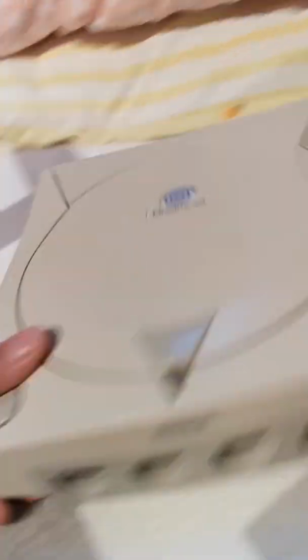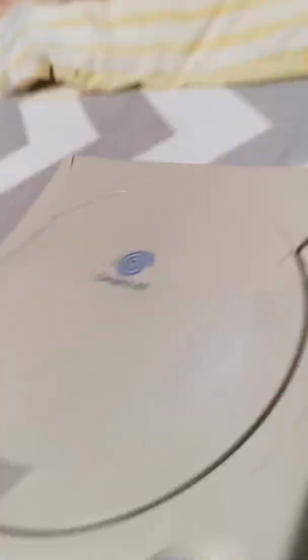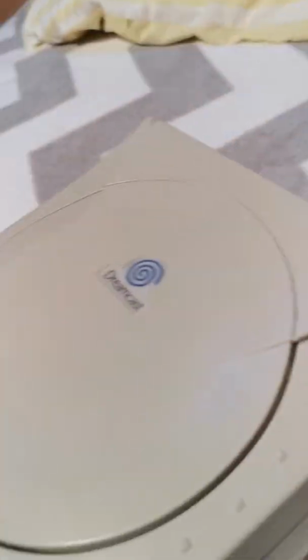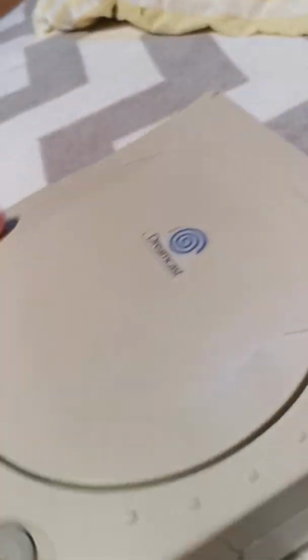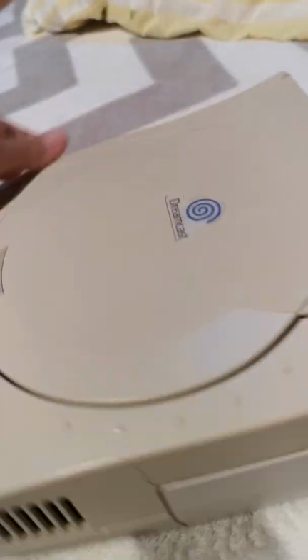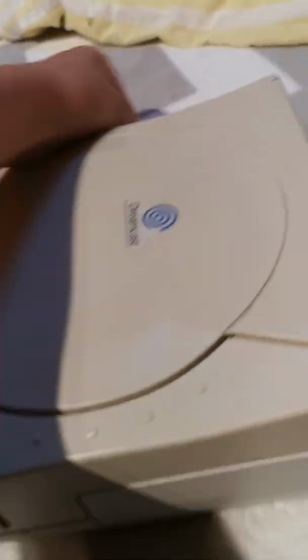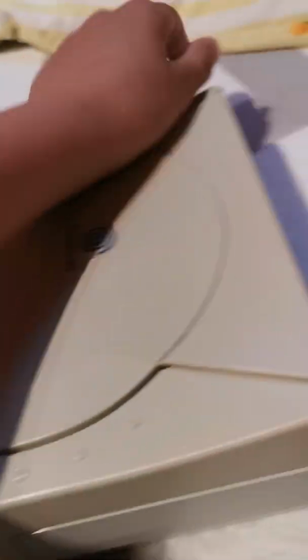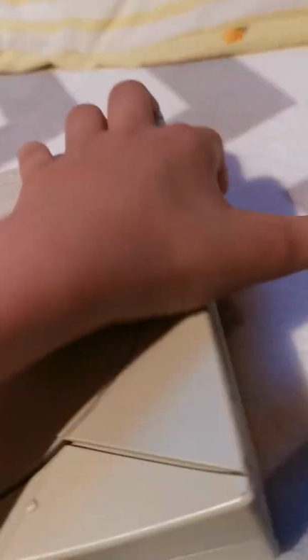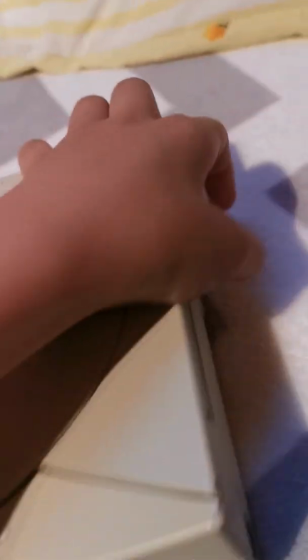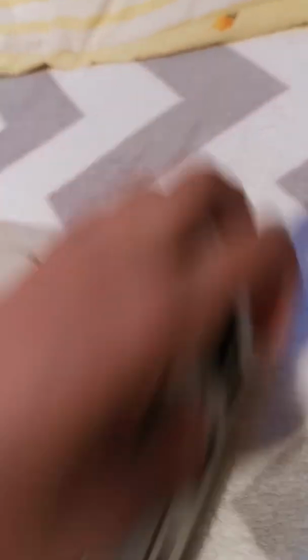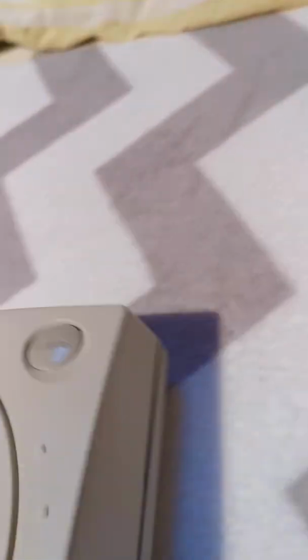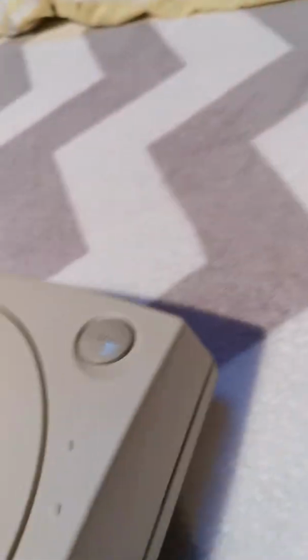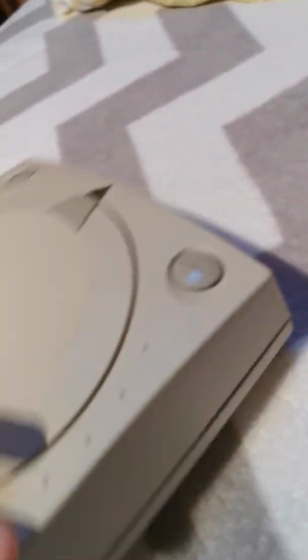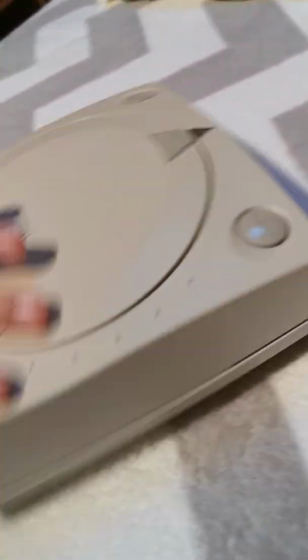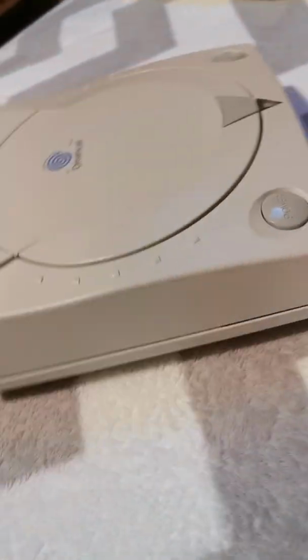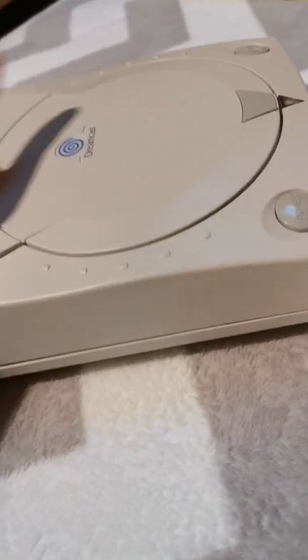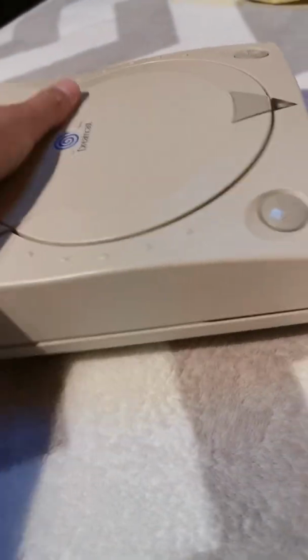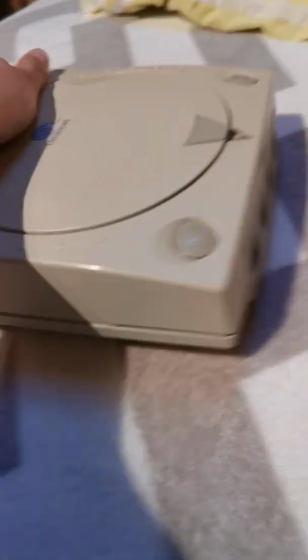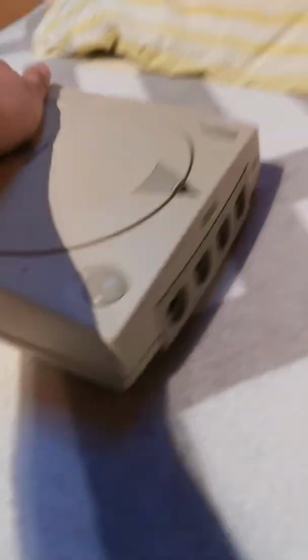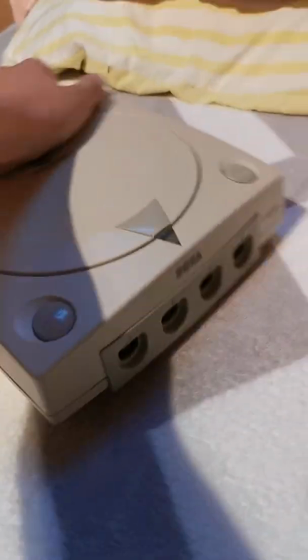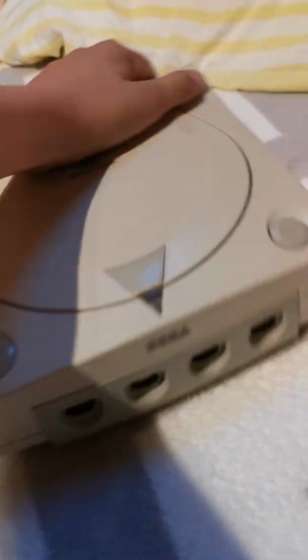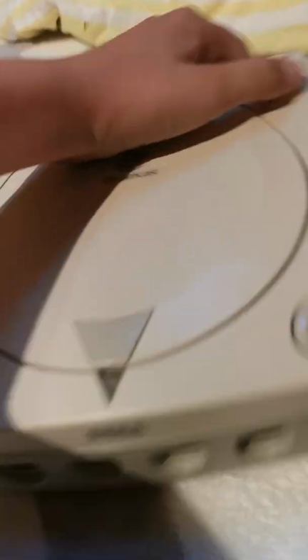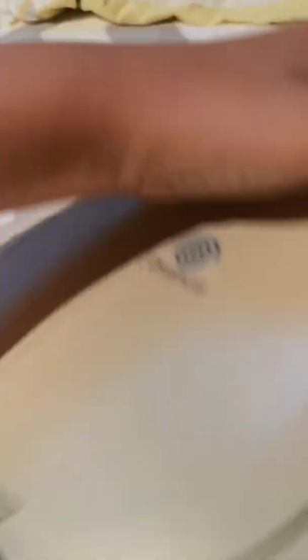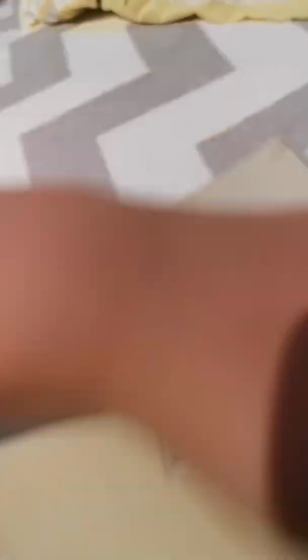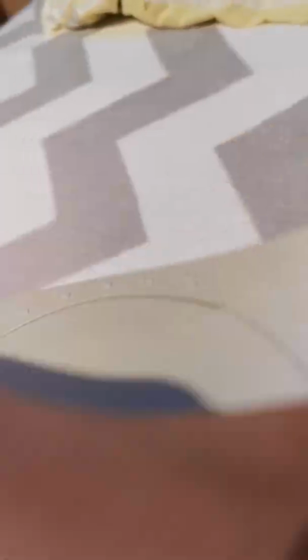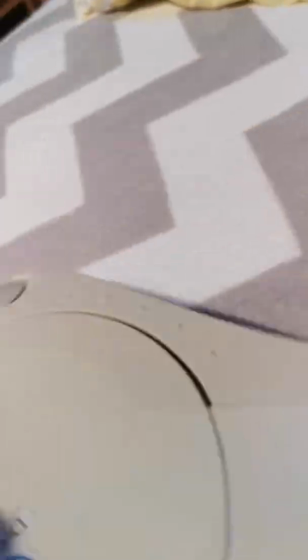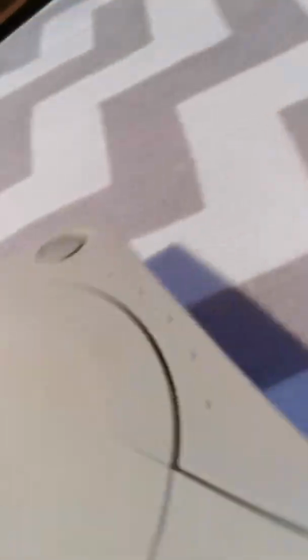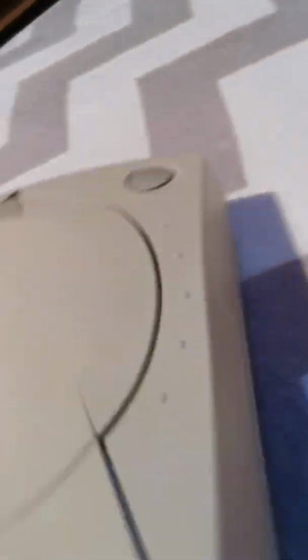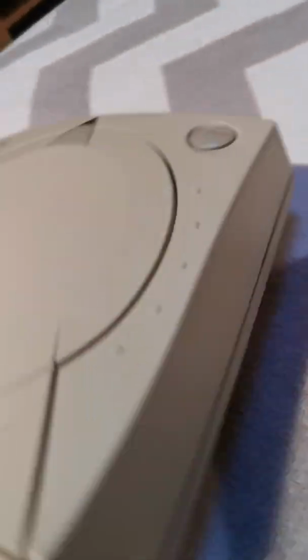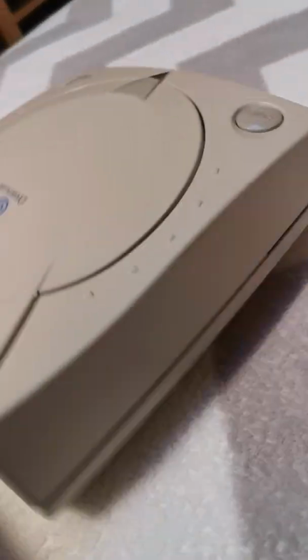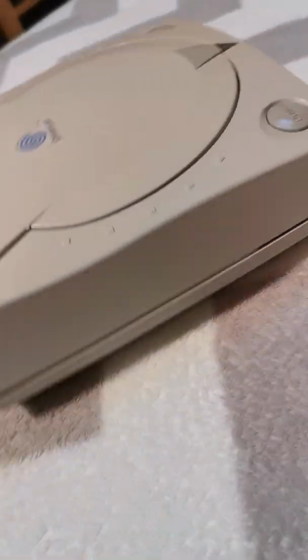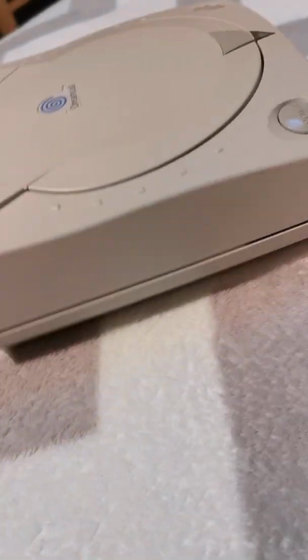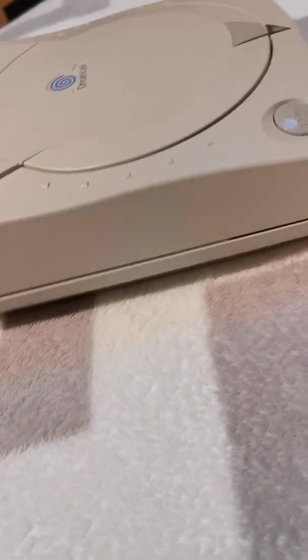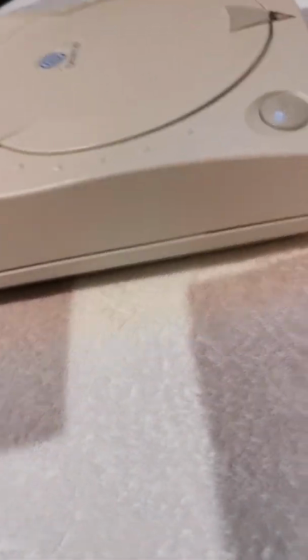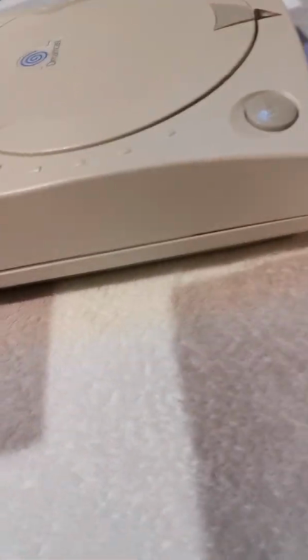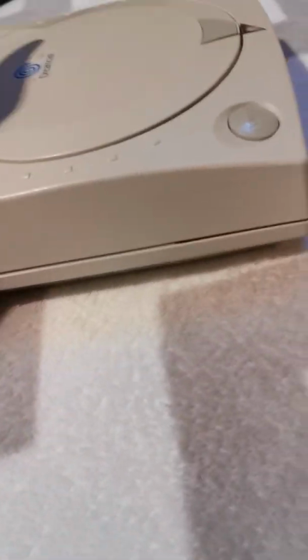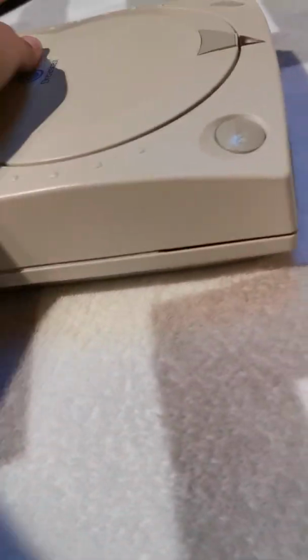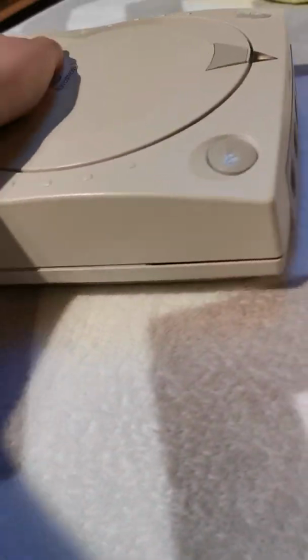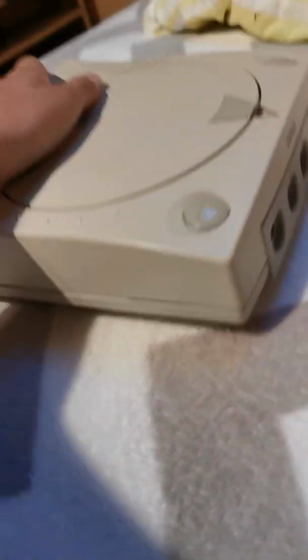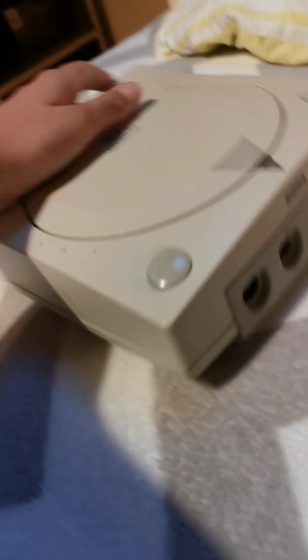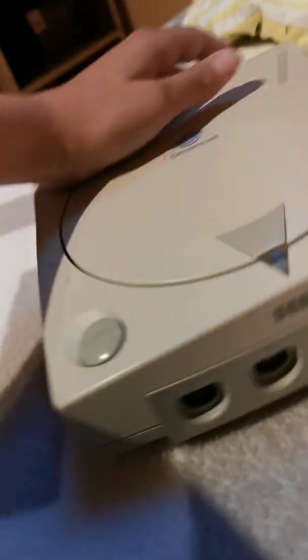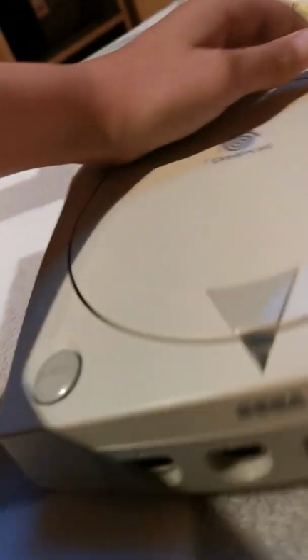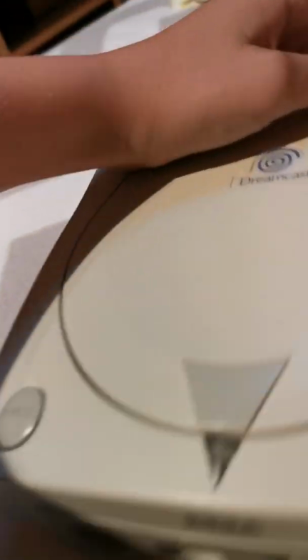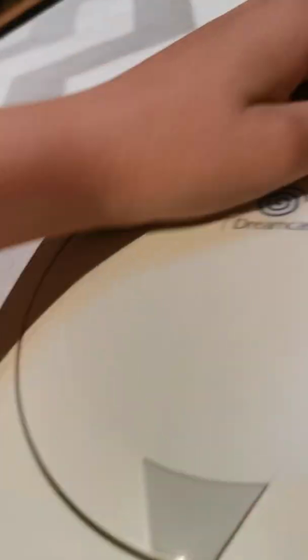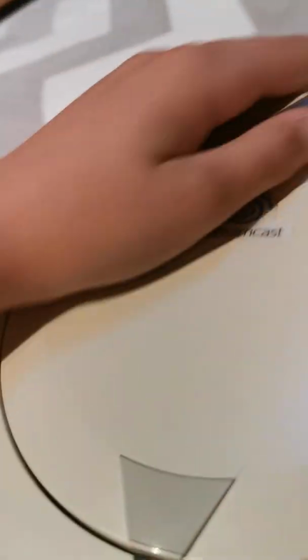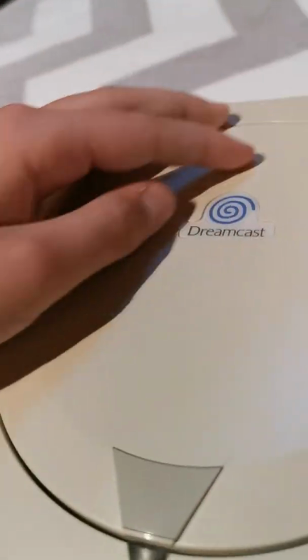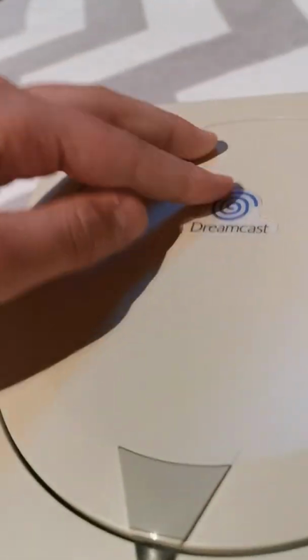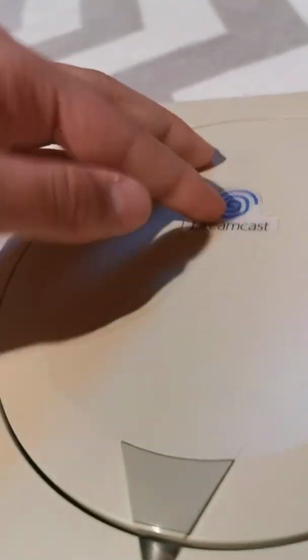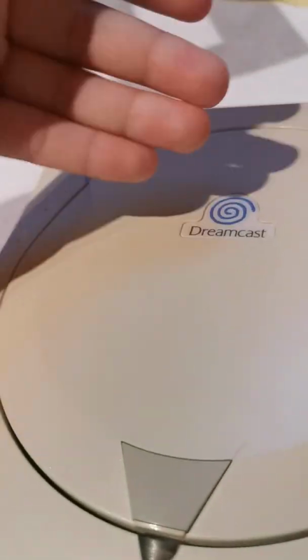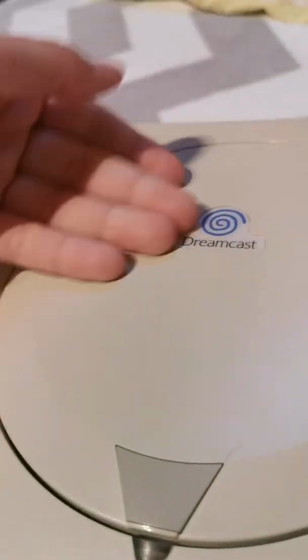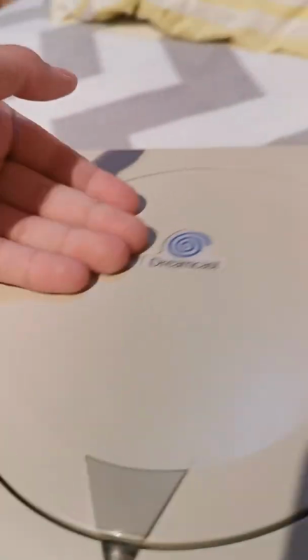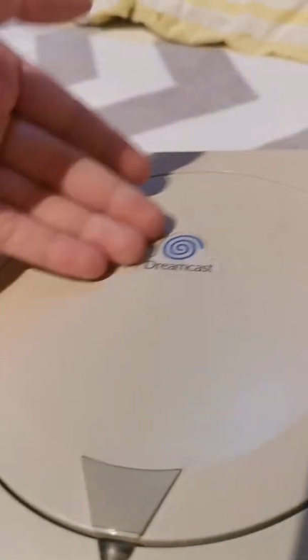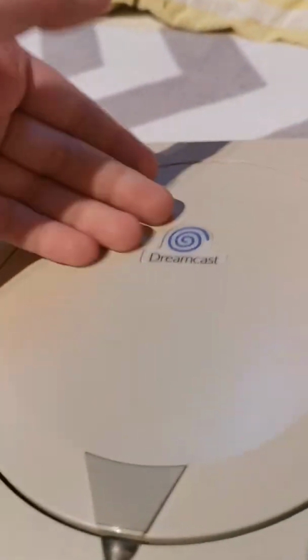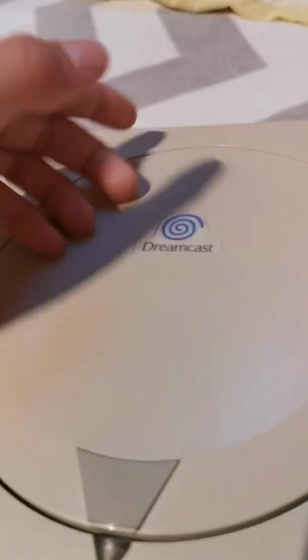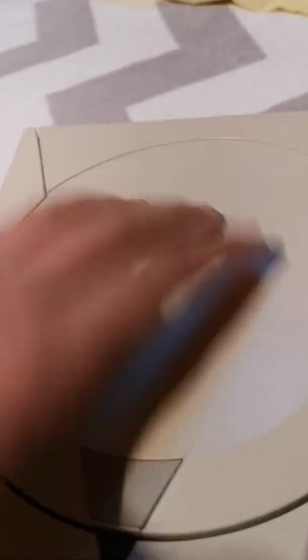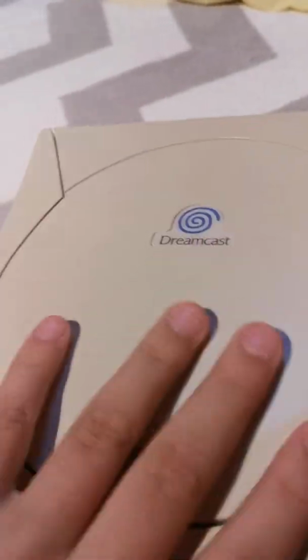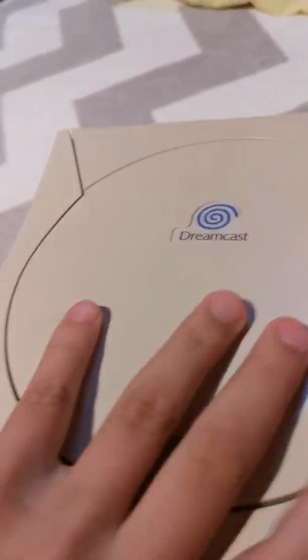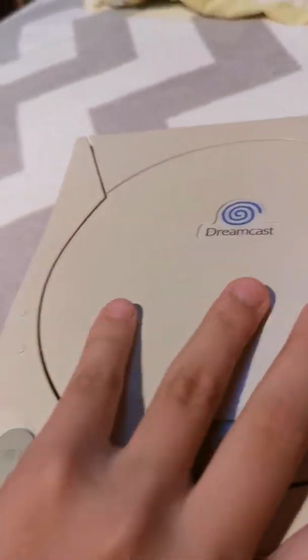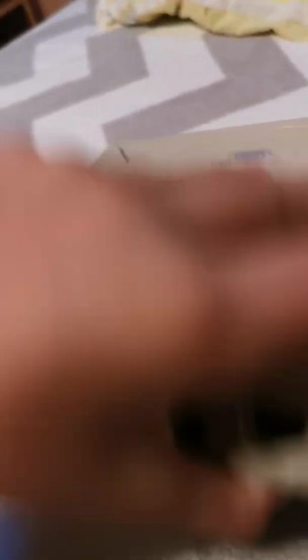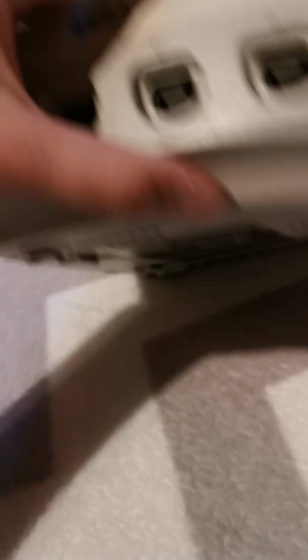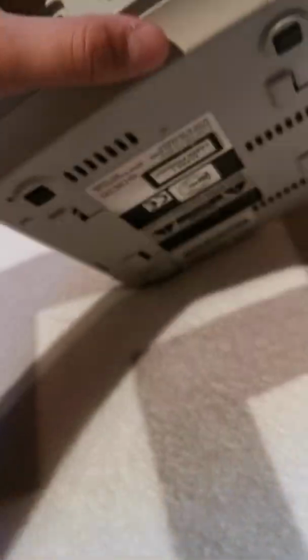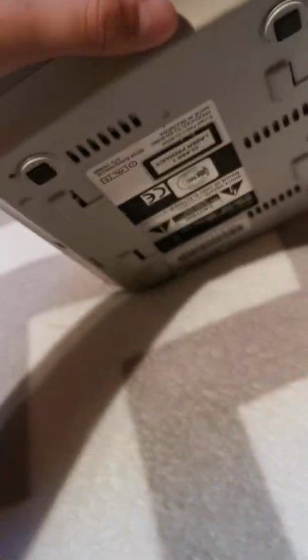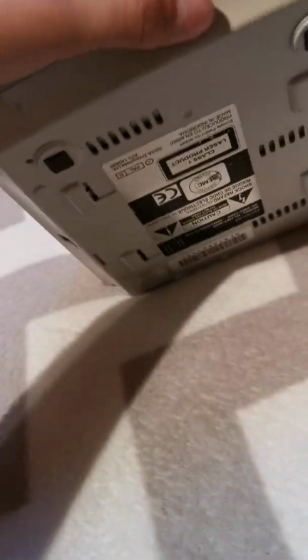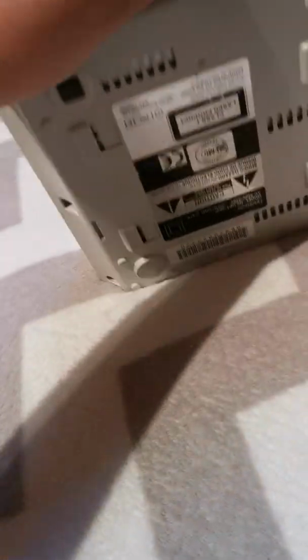Hello everyone, Meteor here, and today I'm going to be reviewing the Sega Dreamcast set.